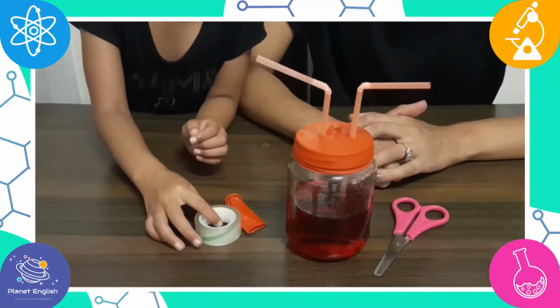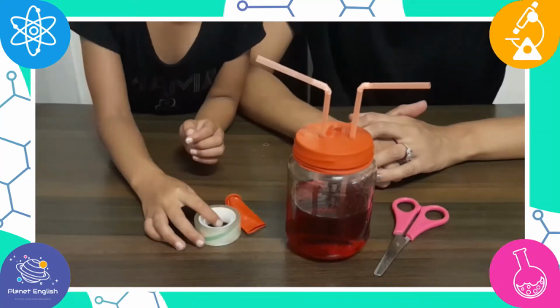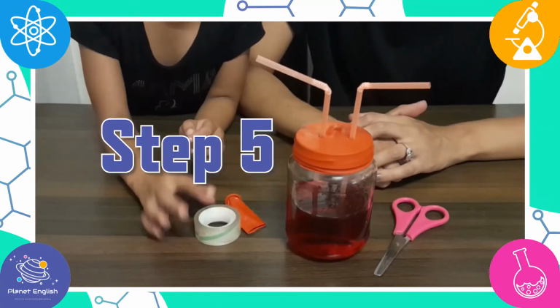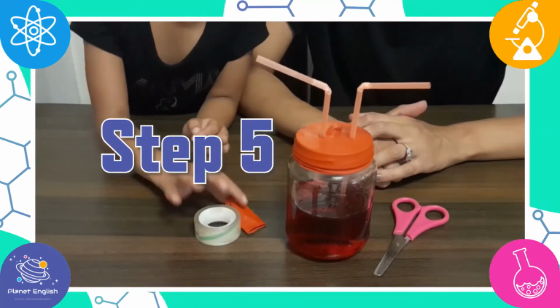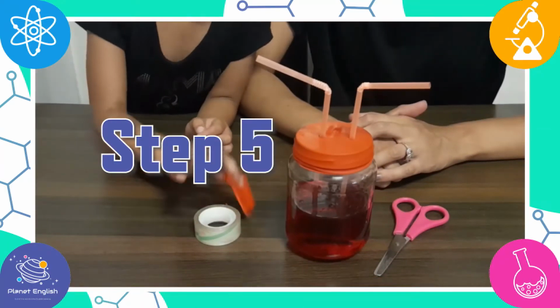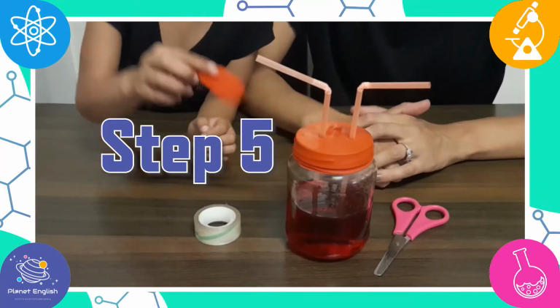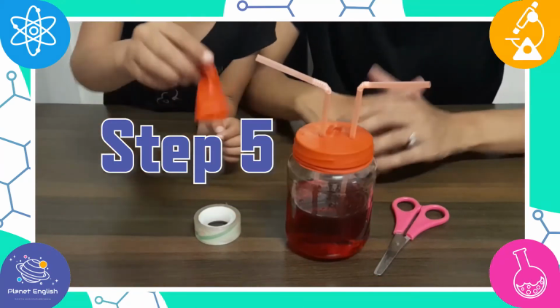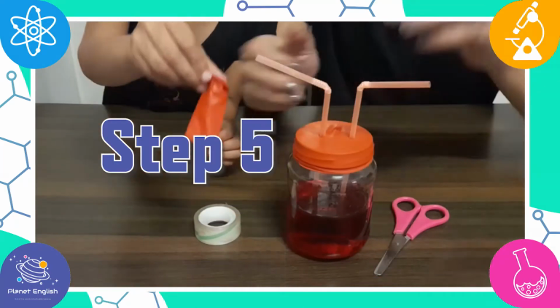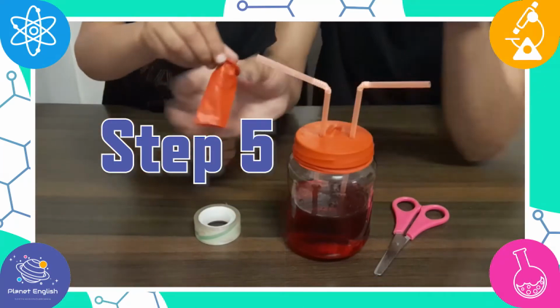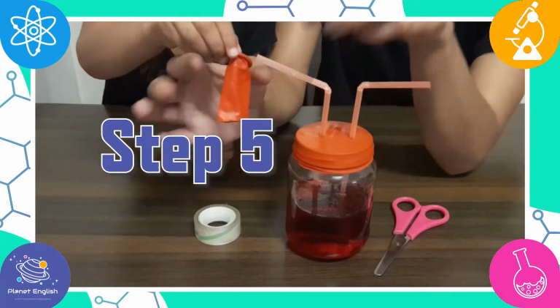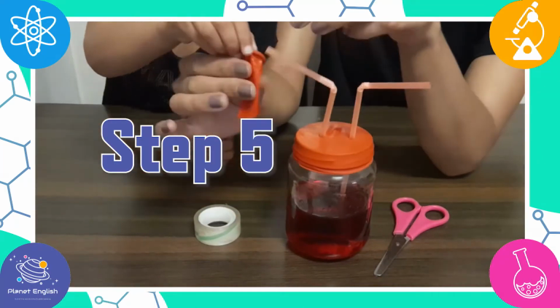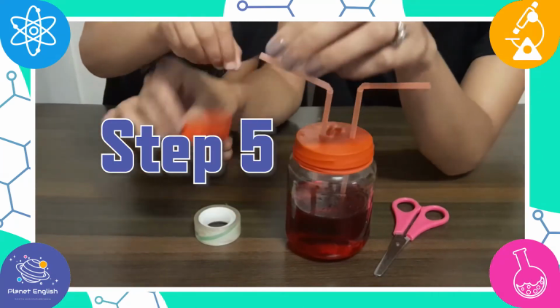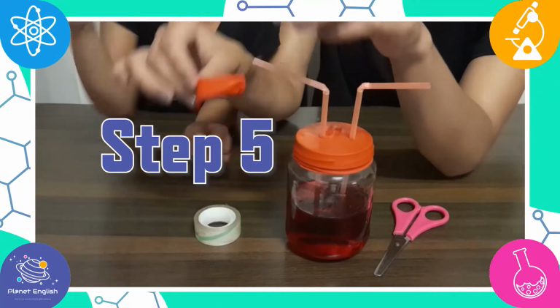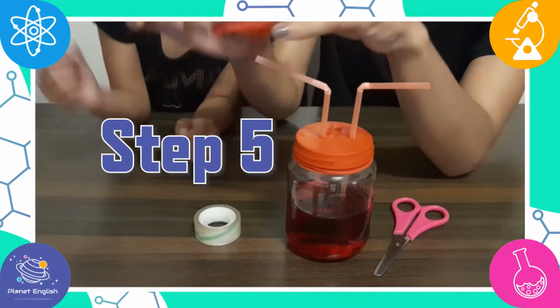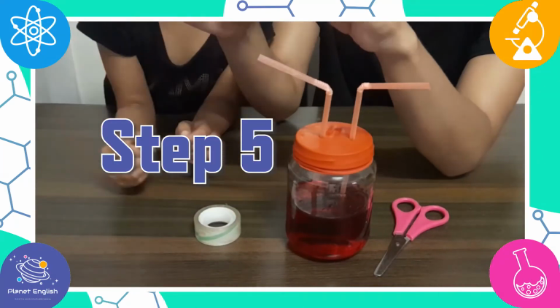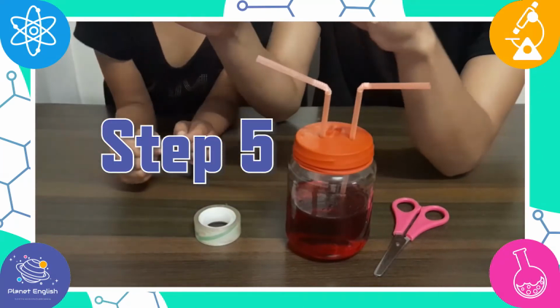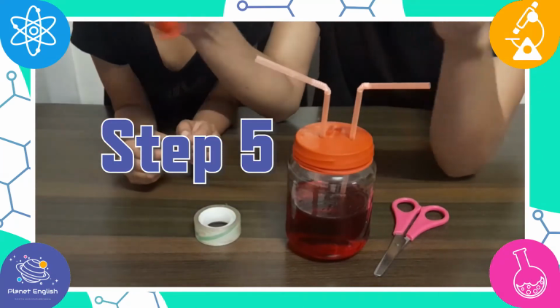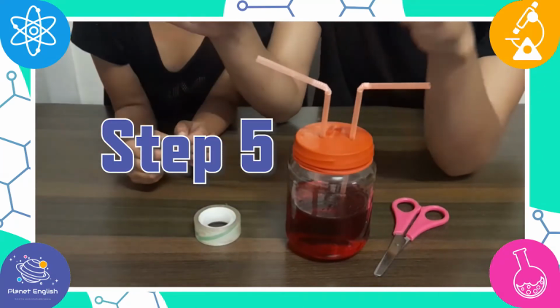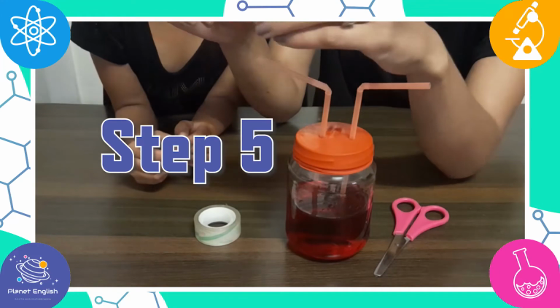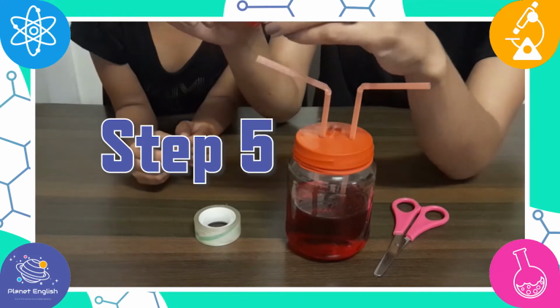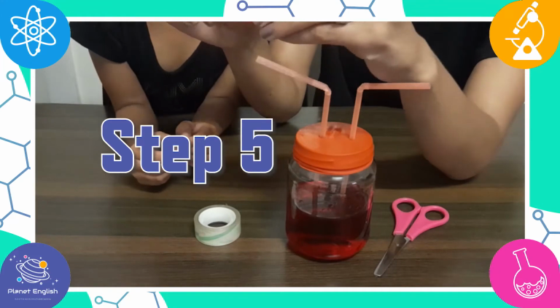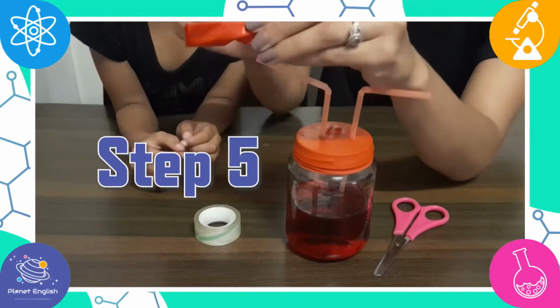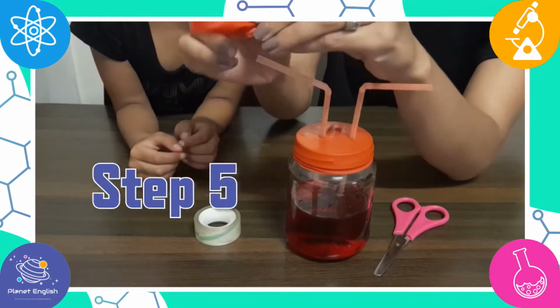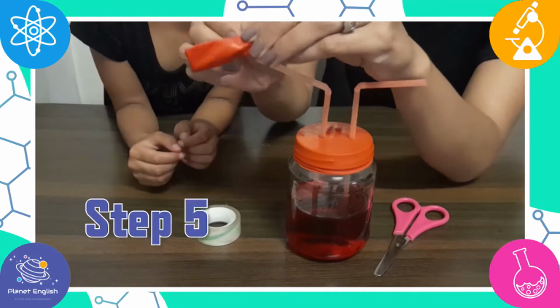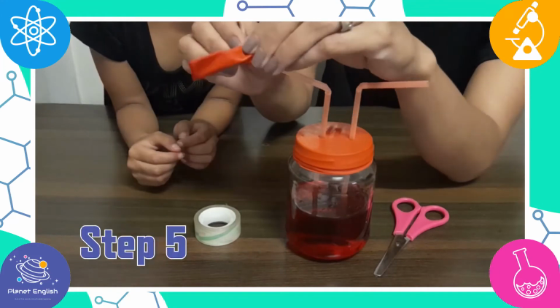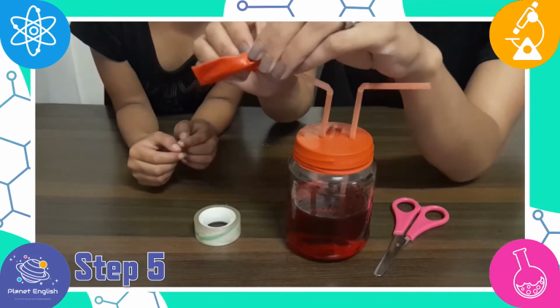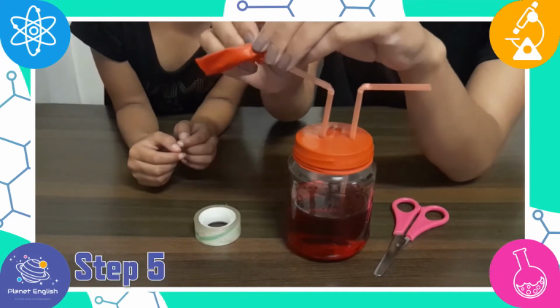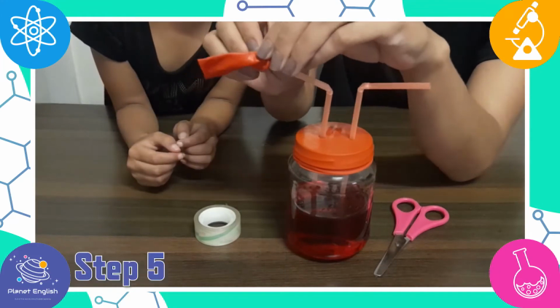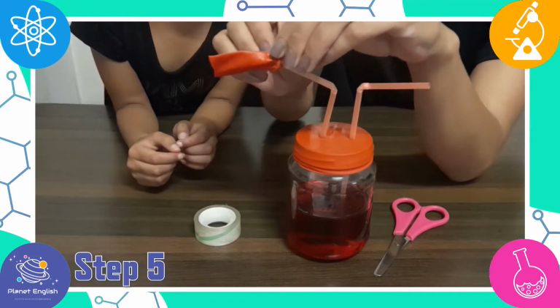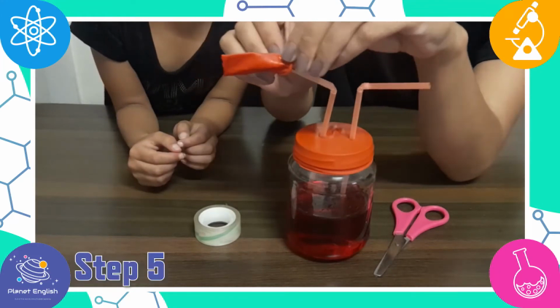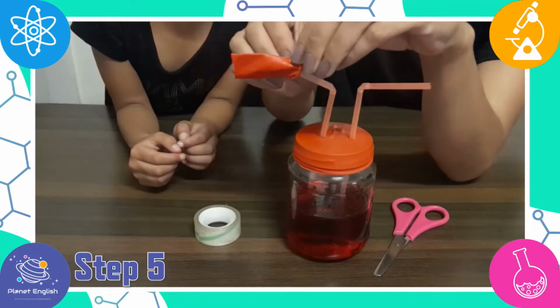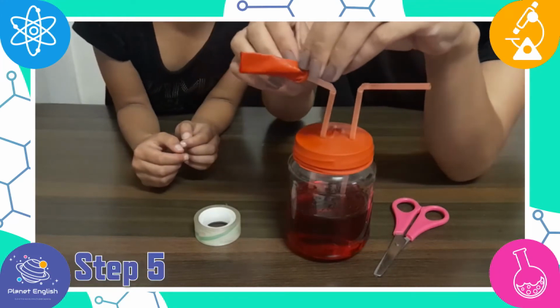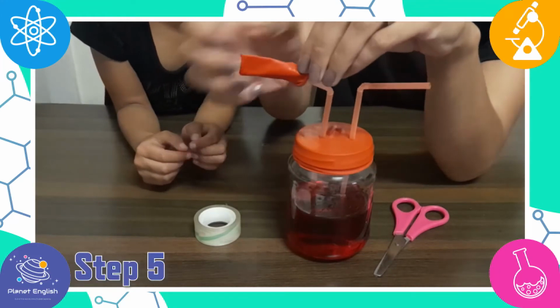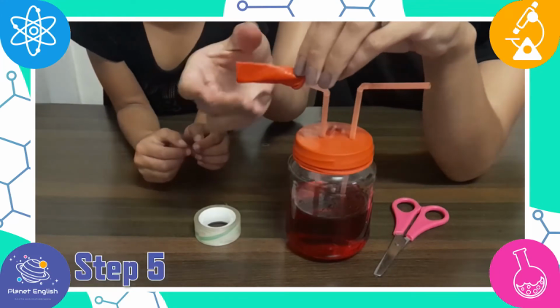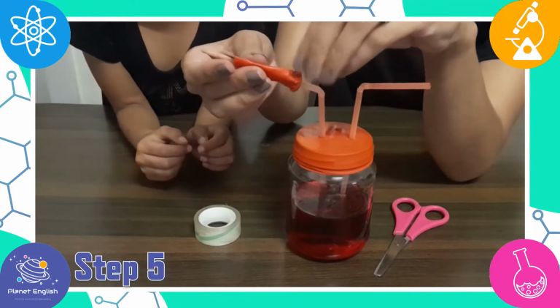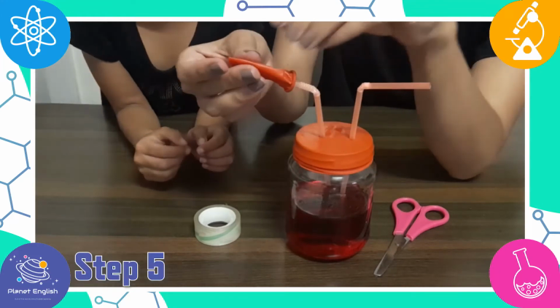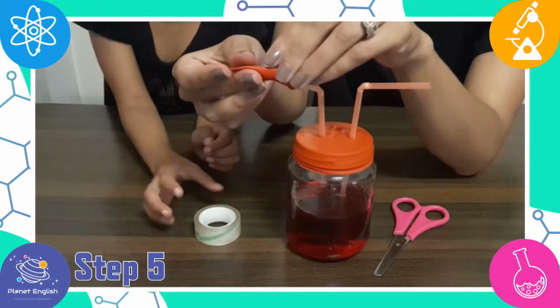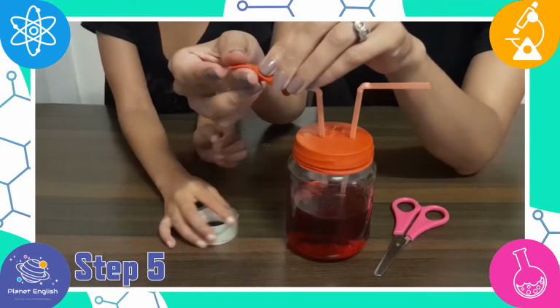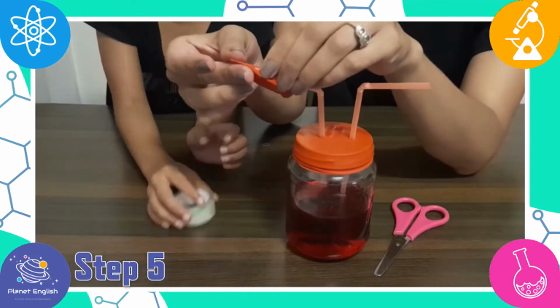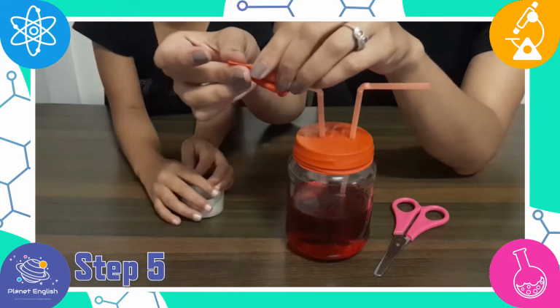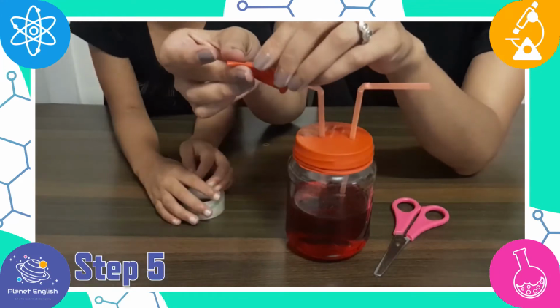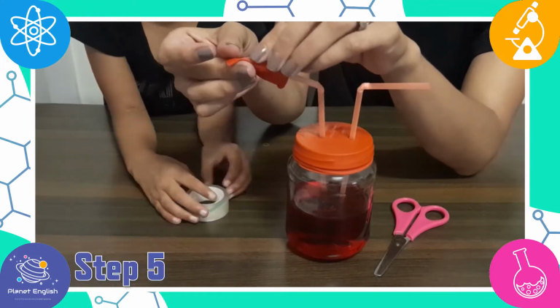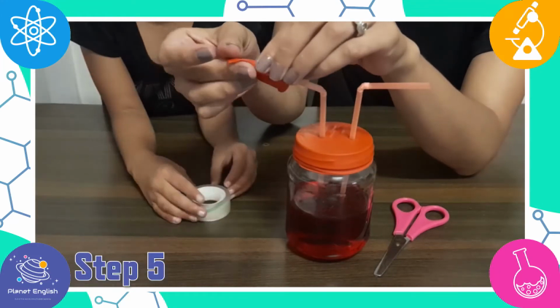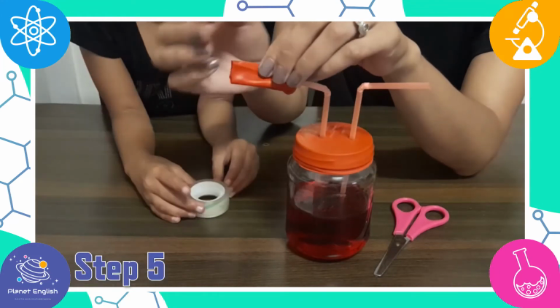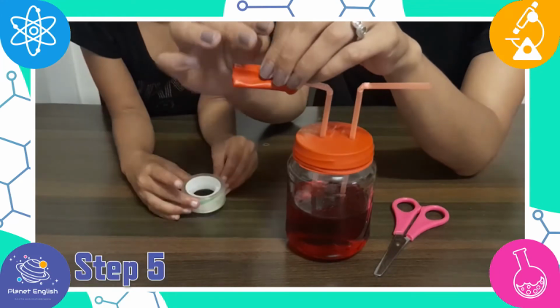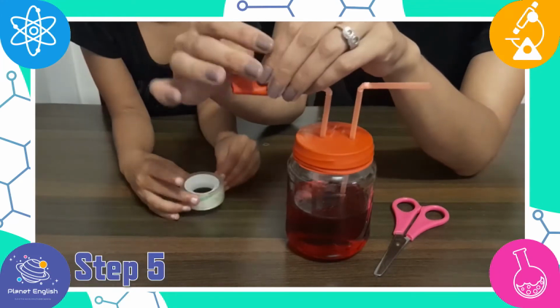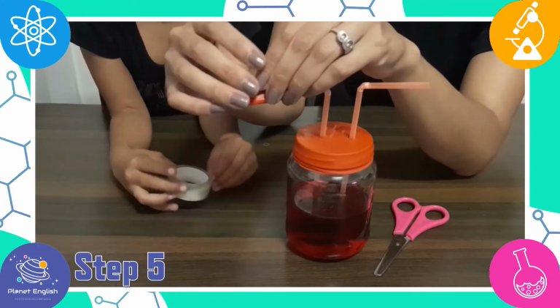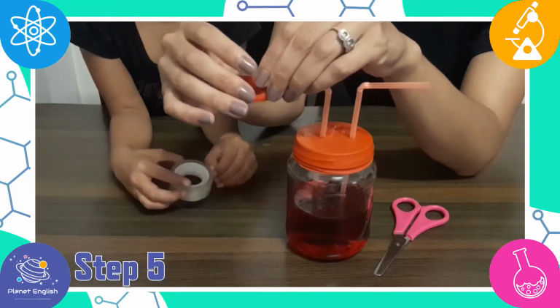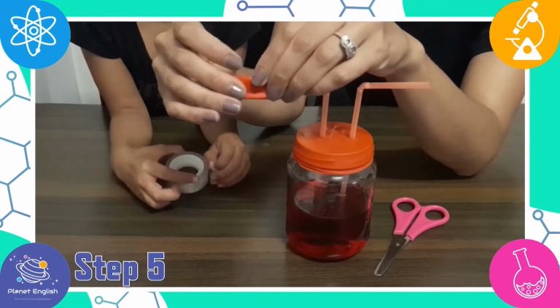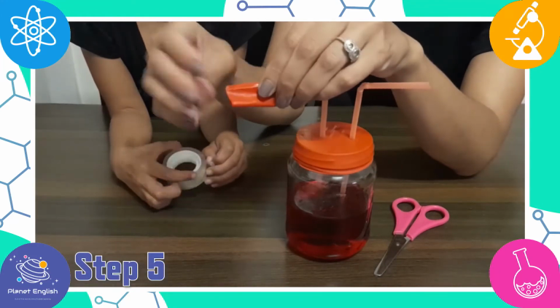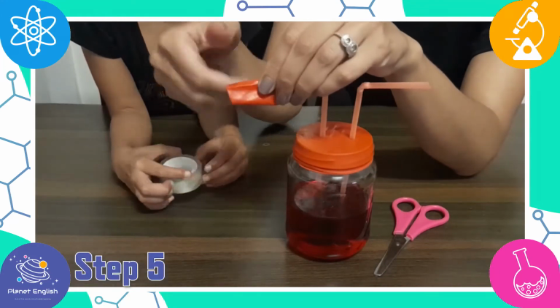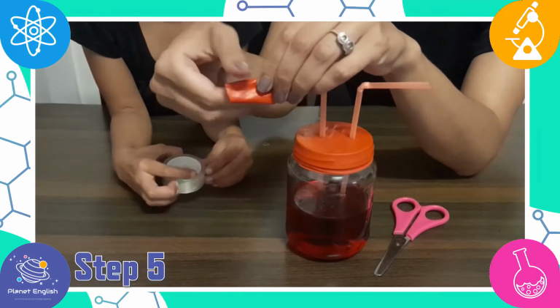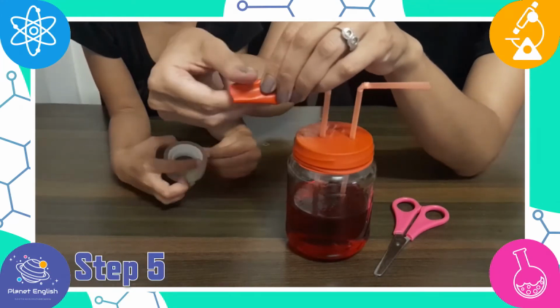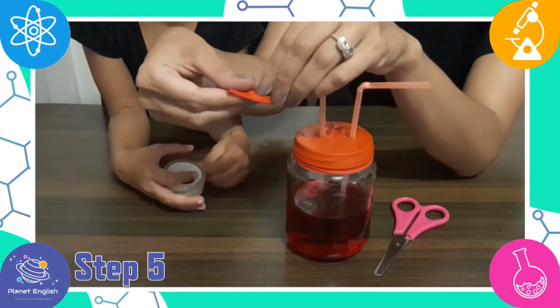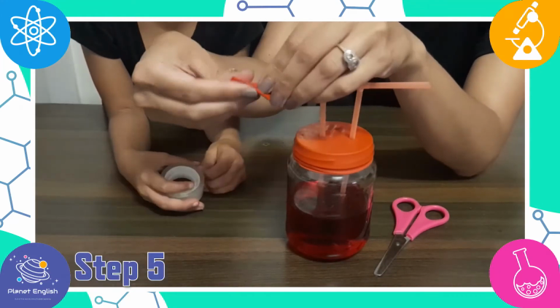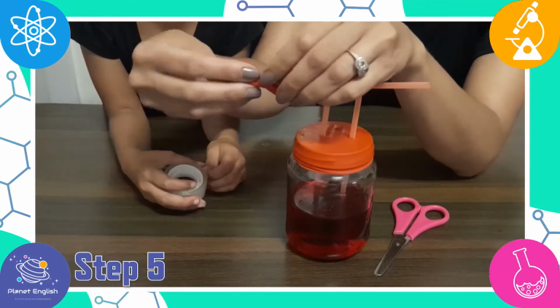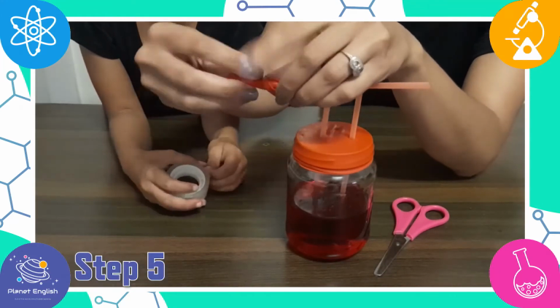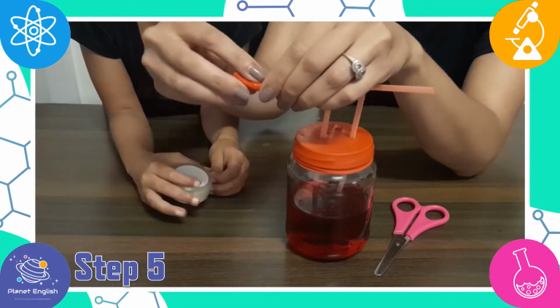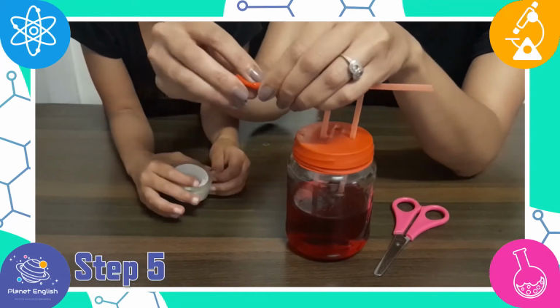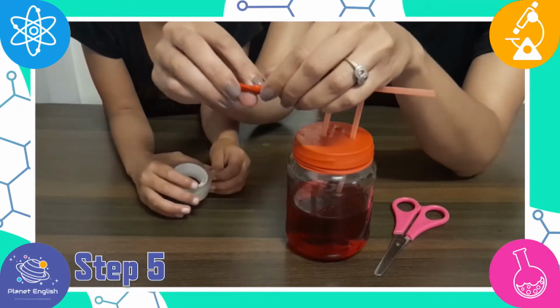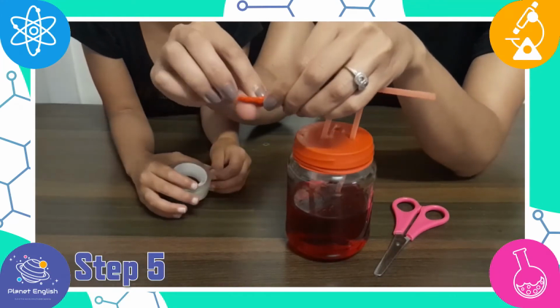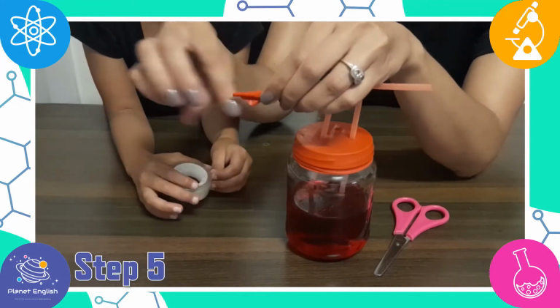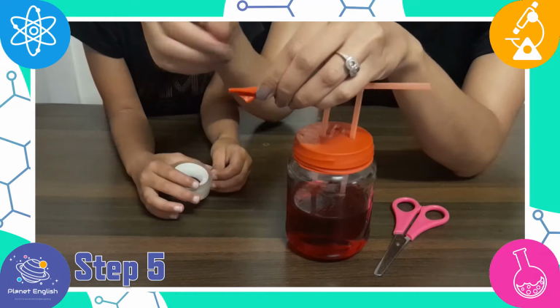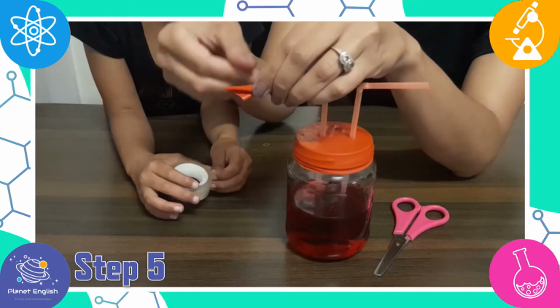Step 5: take the neck of the balloon that you set aside and use it to cover the opening of one of the straws.